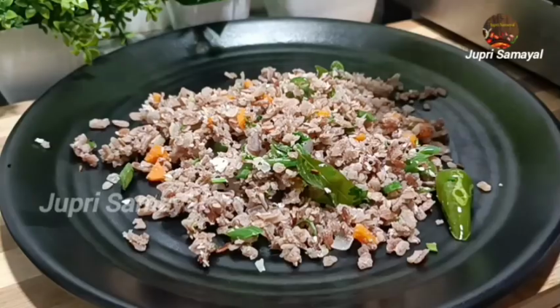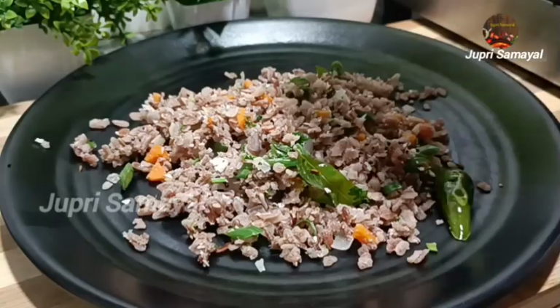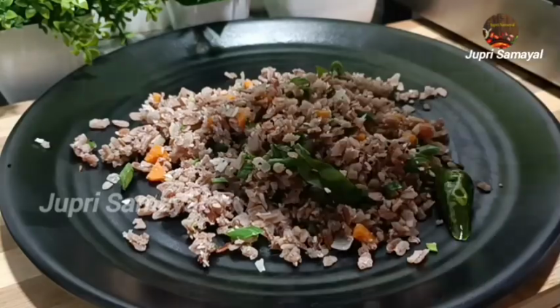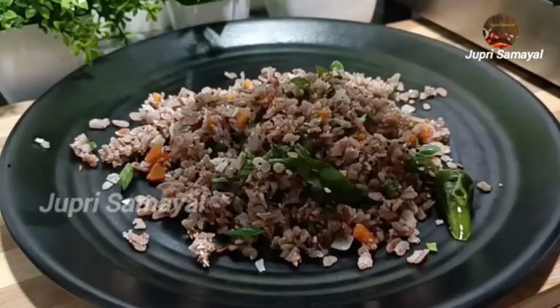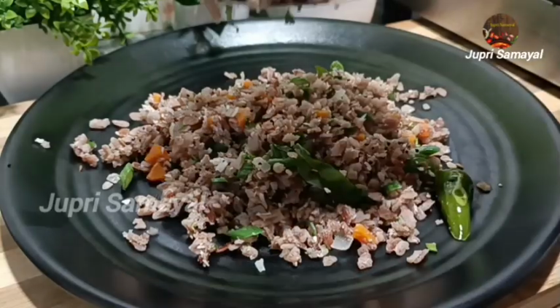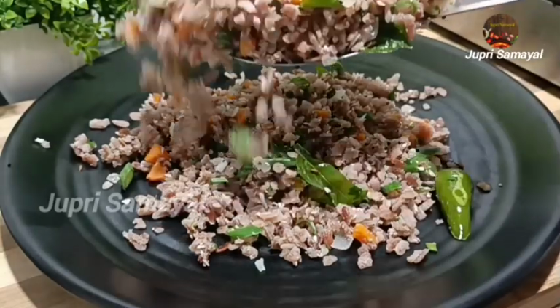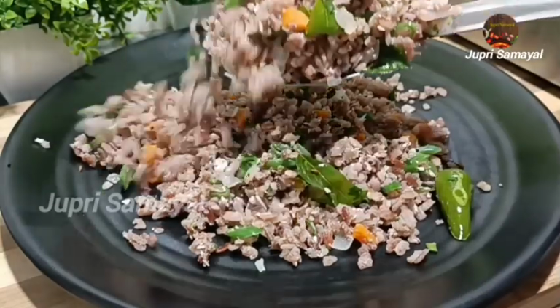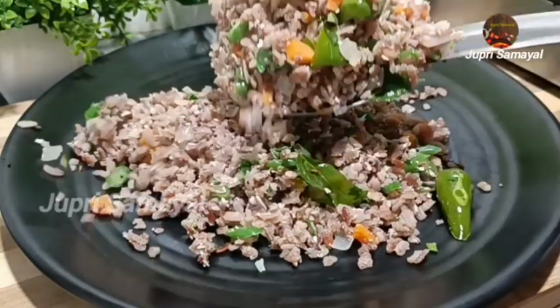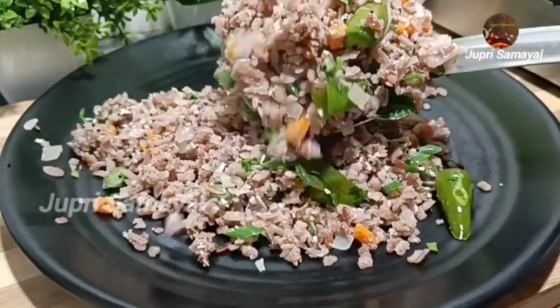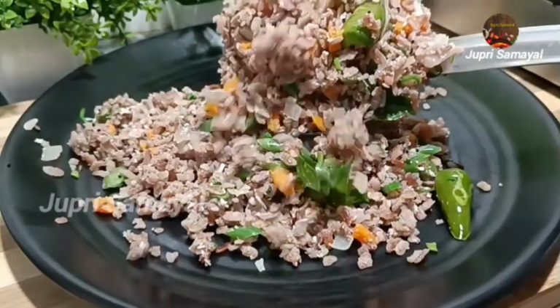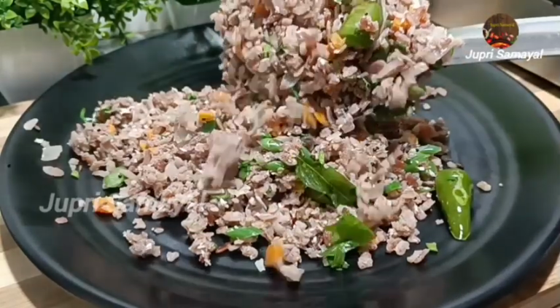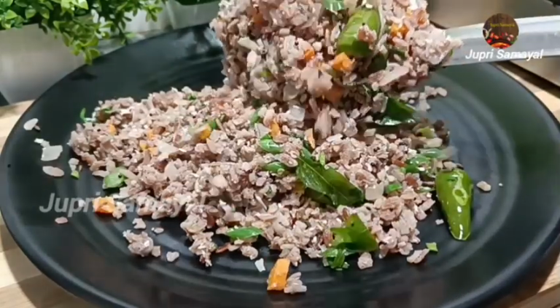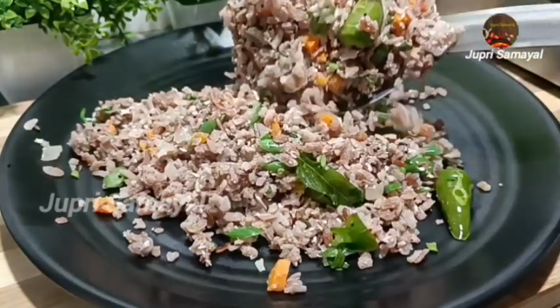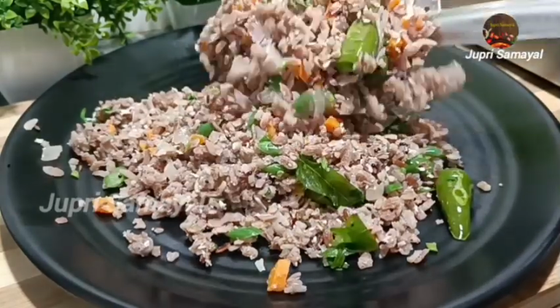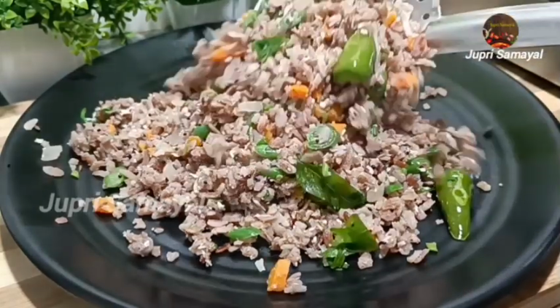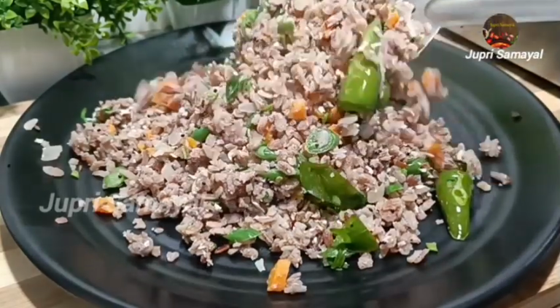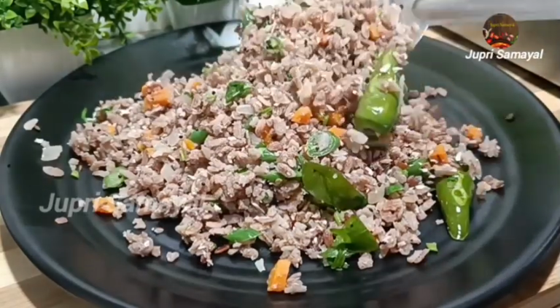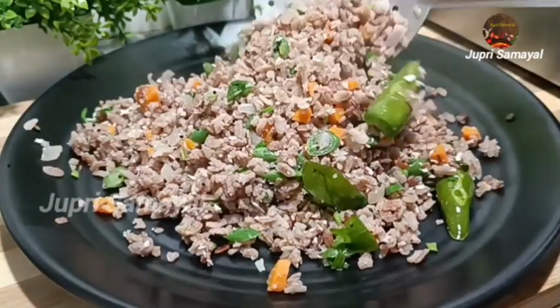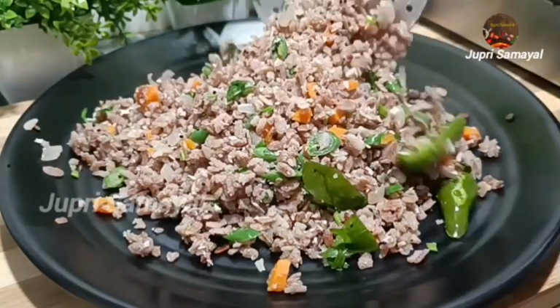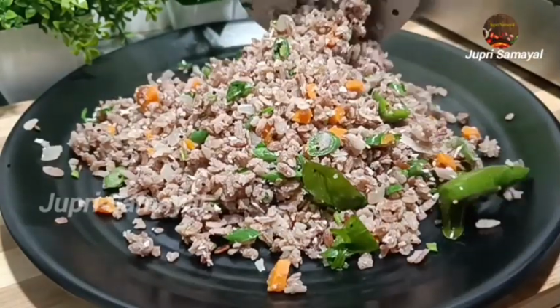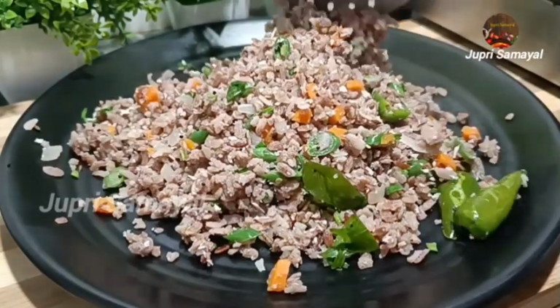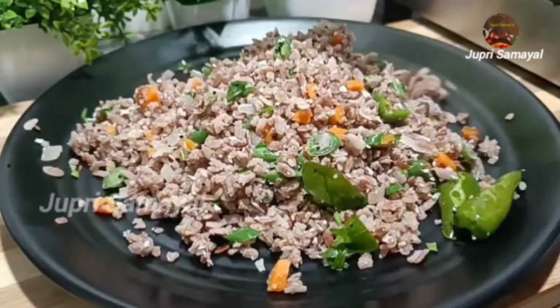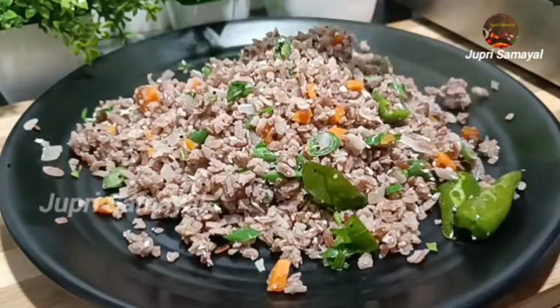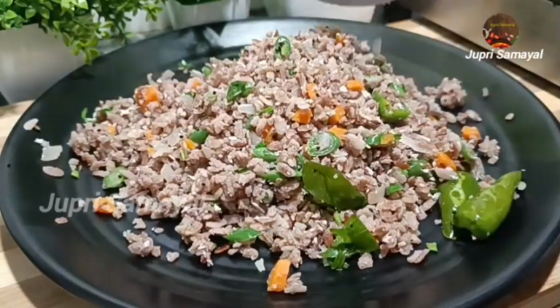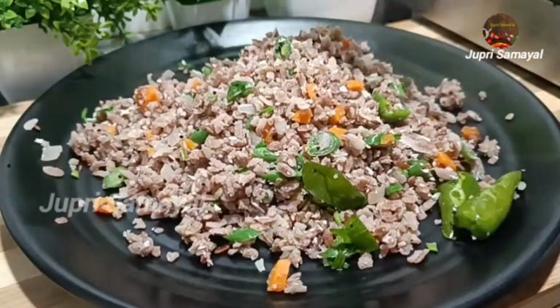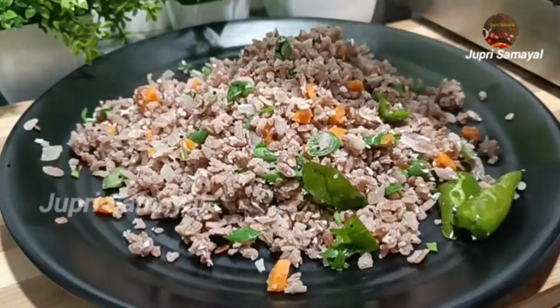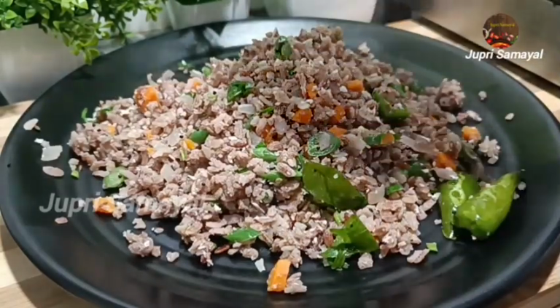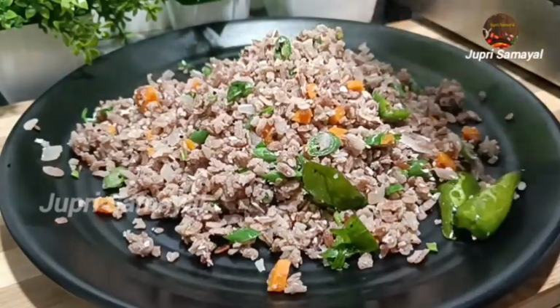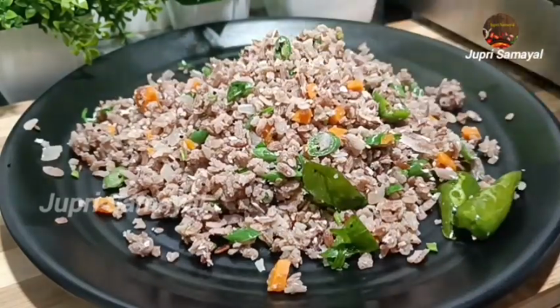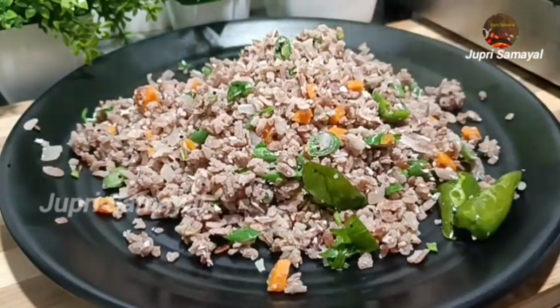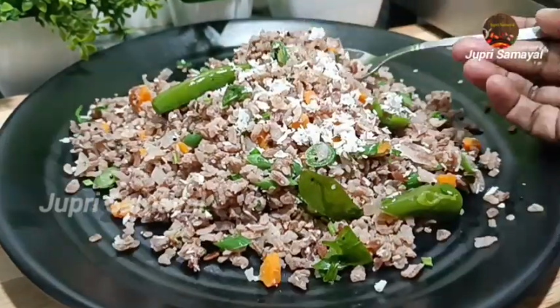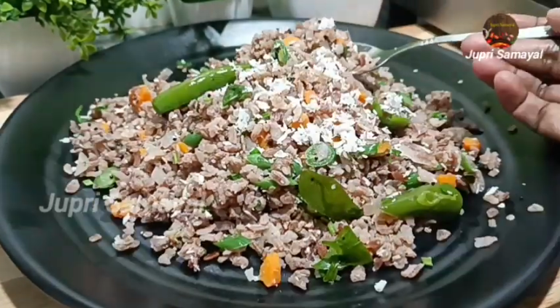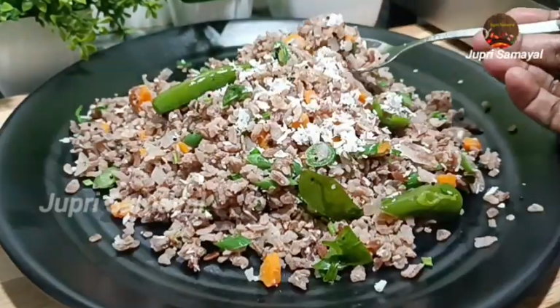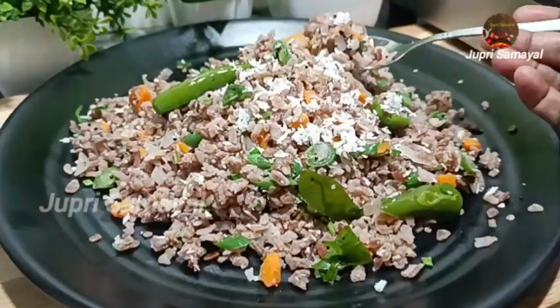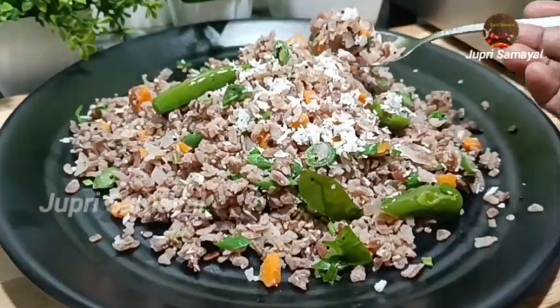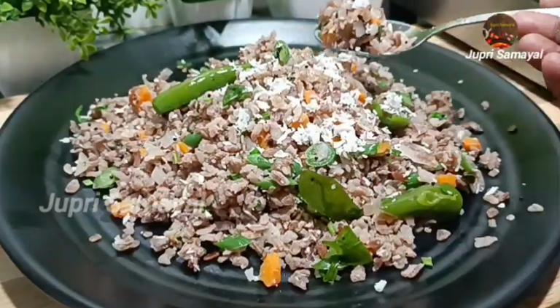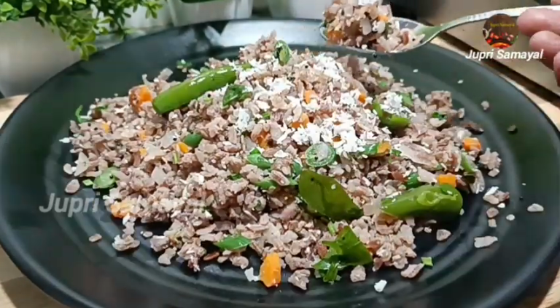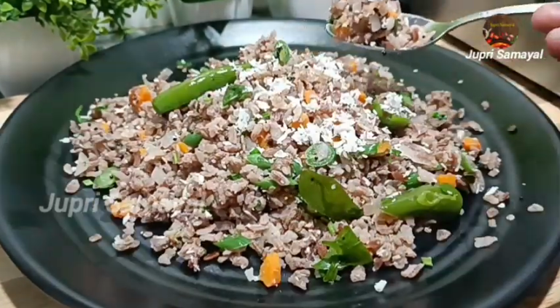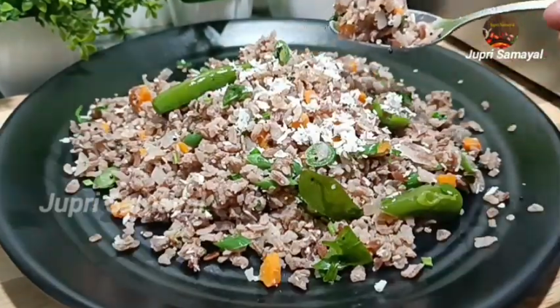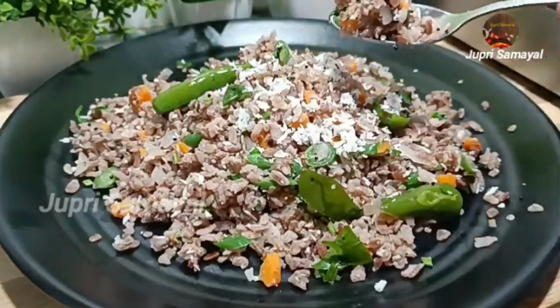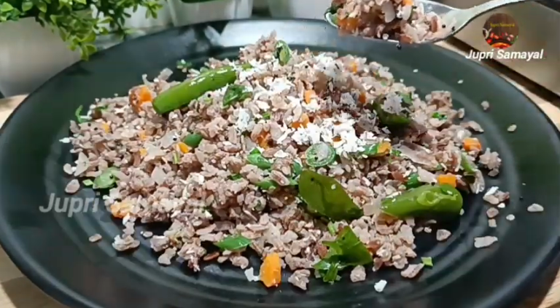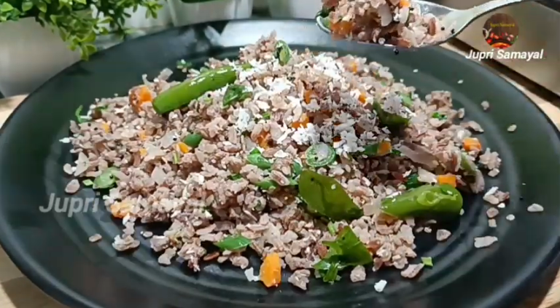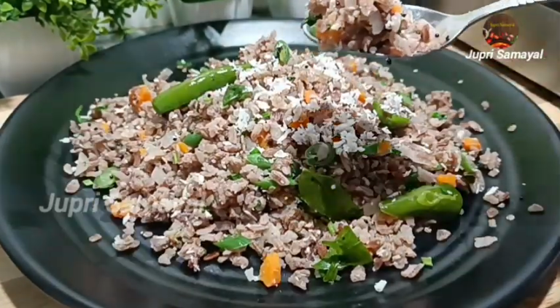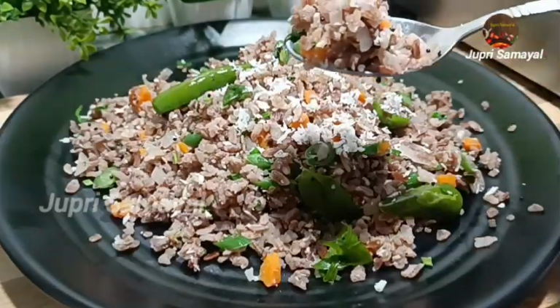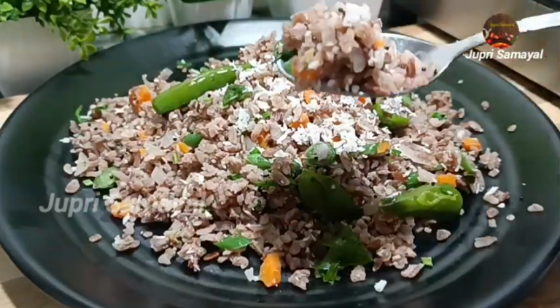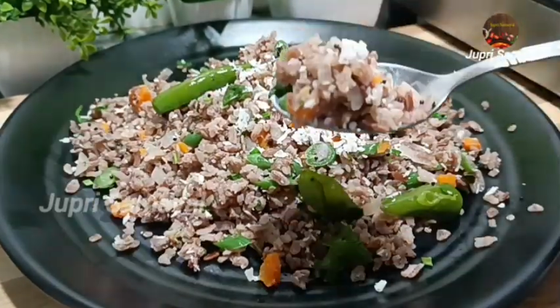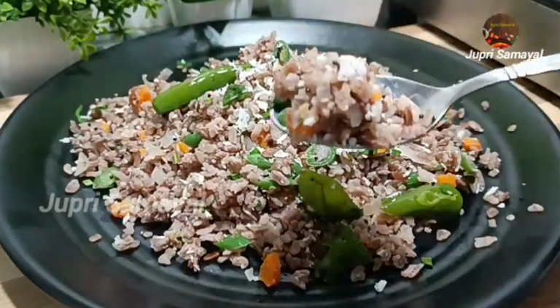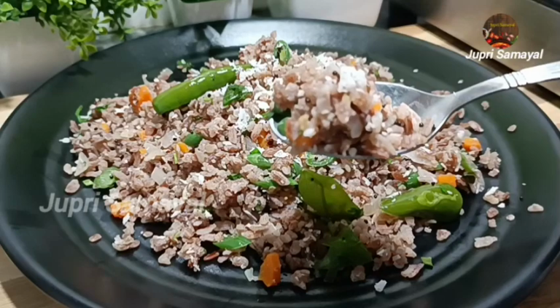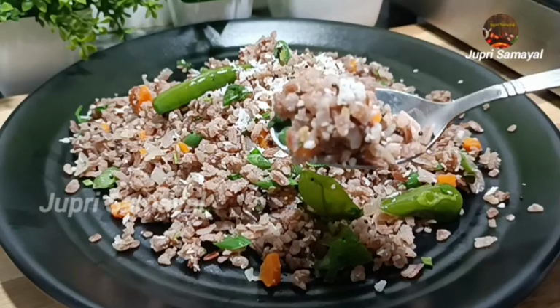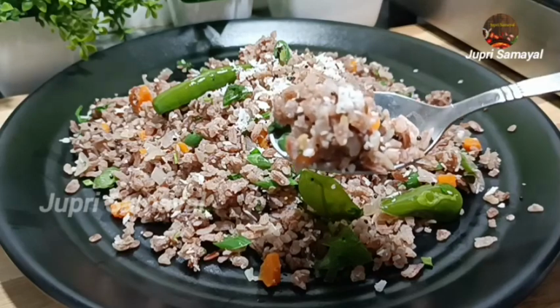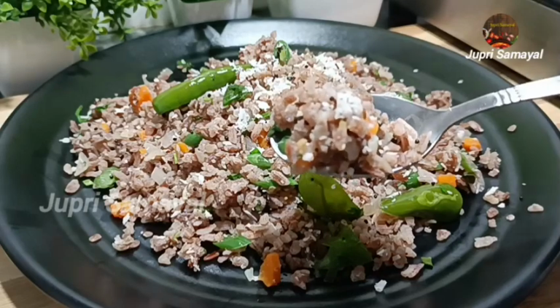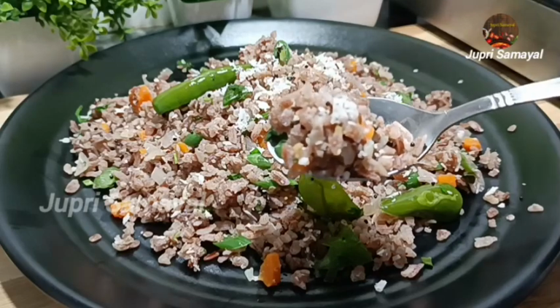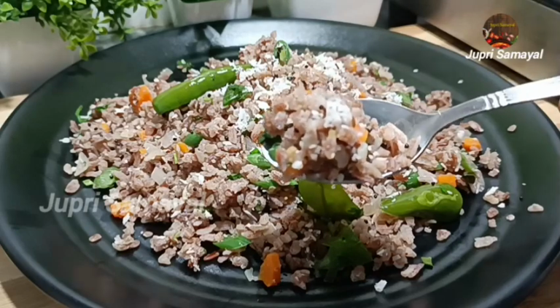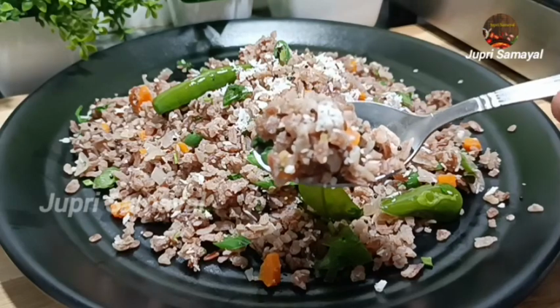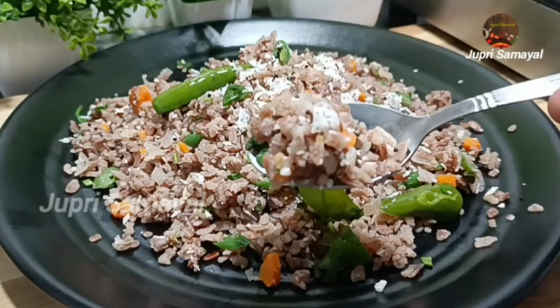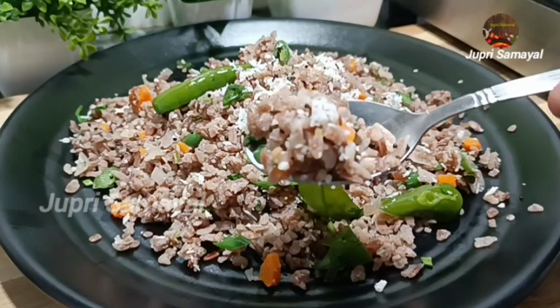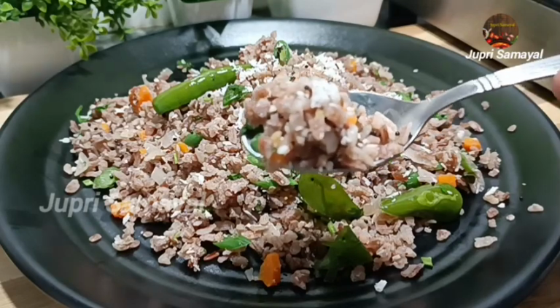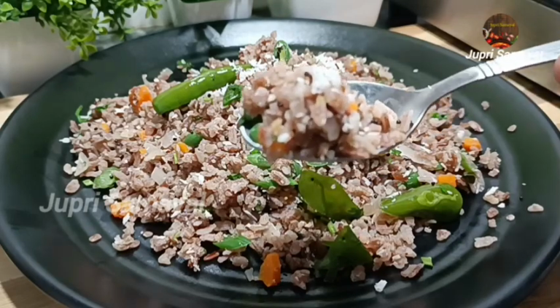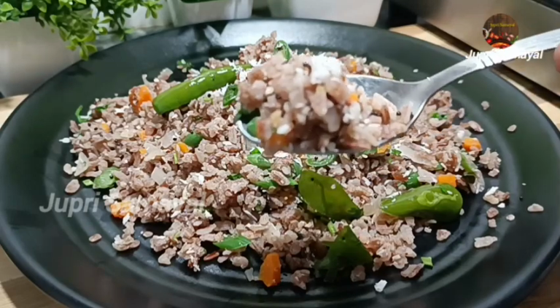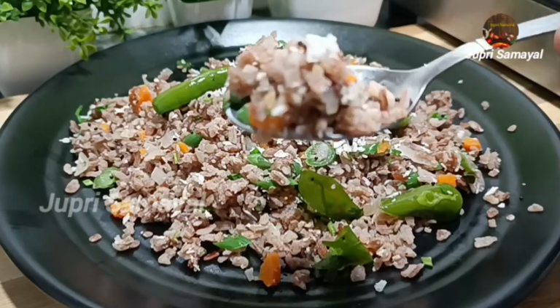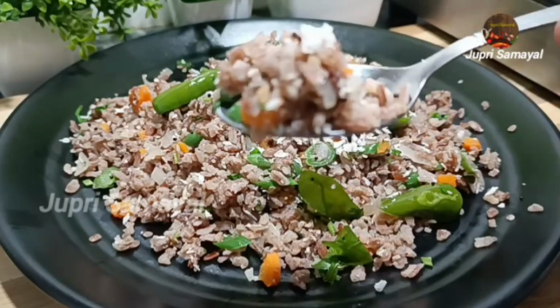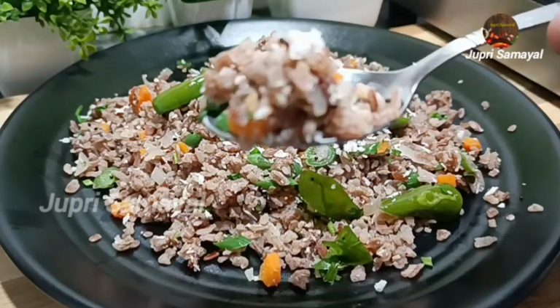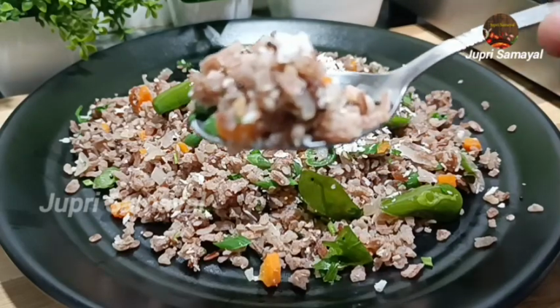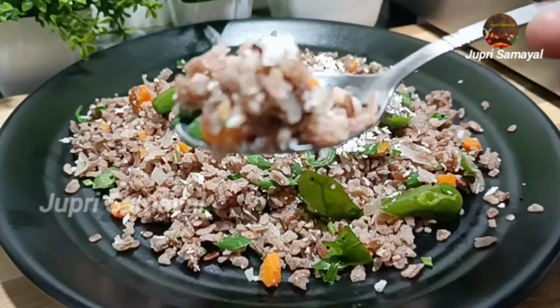Hello friends, let's see a recipe — a quick recipe.